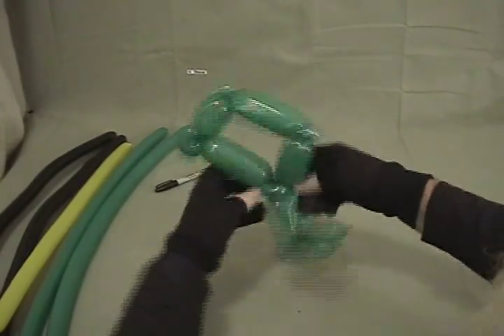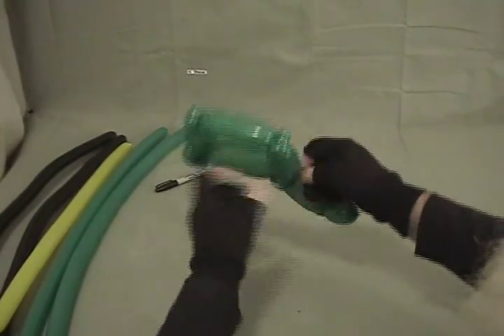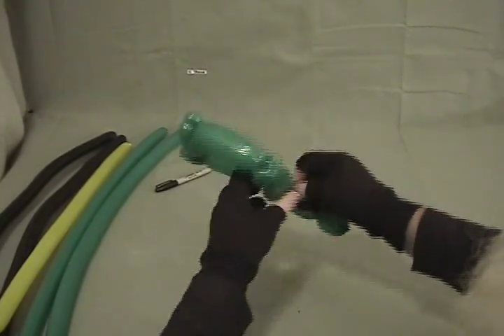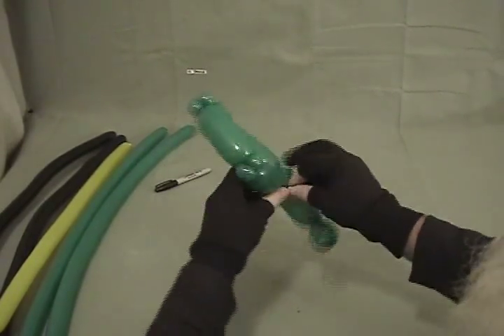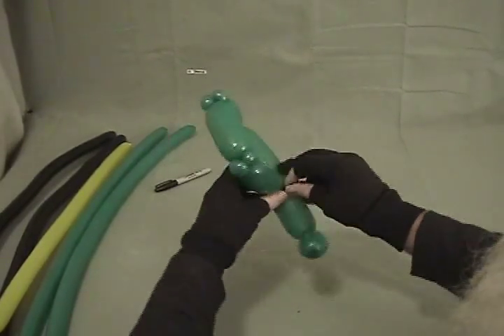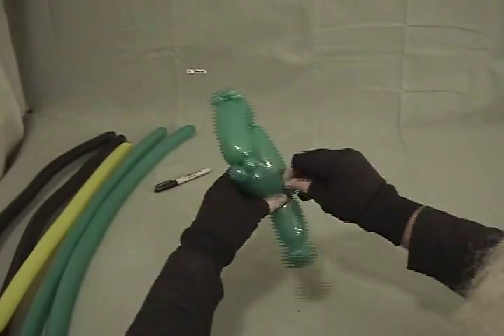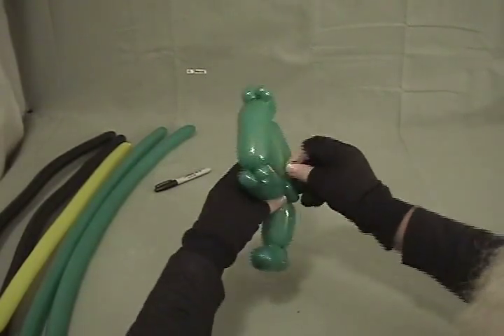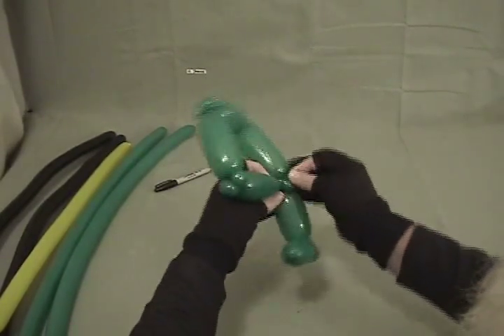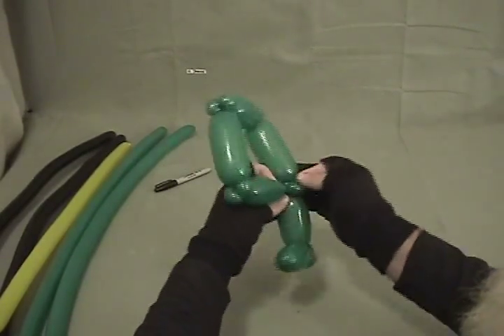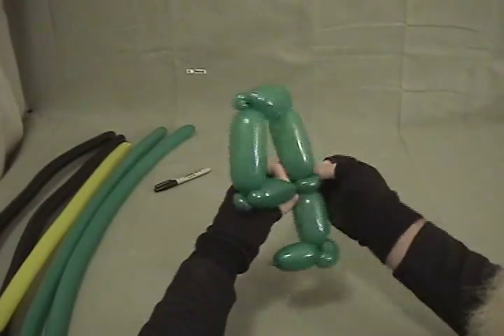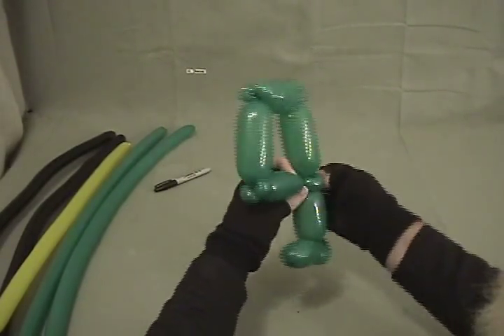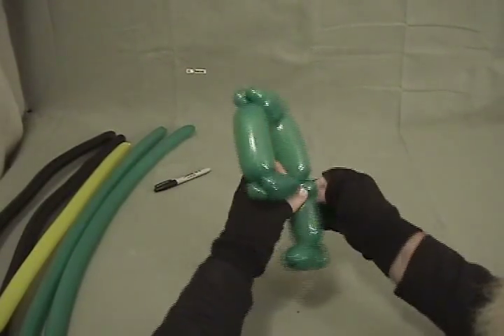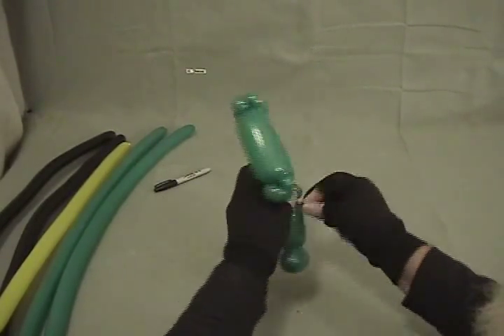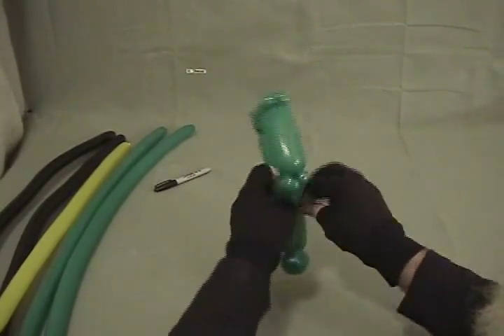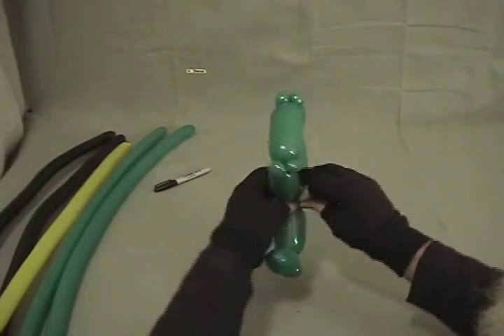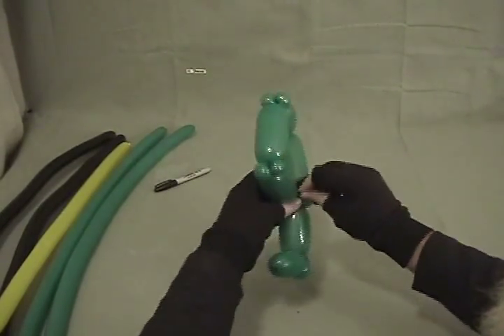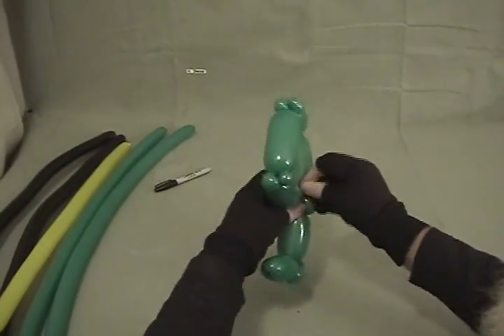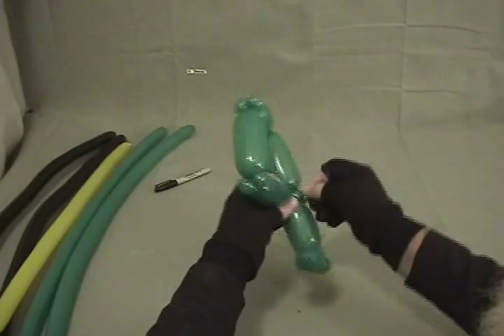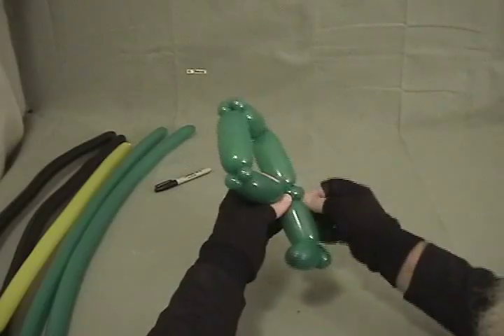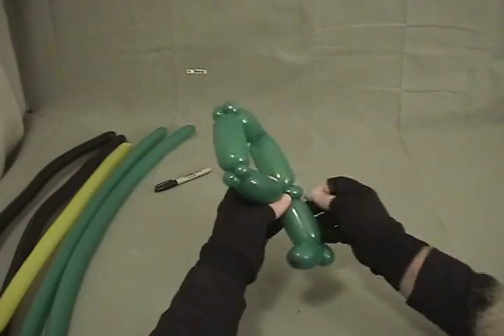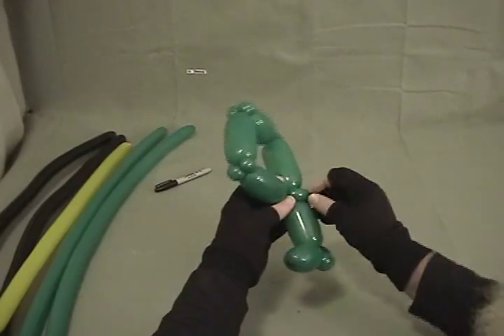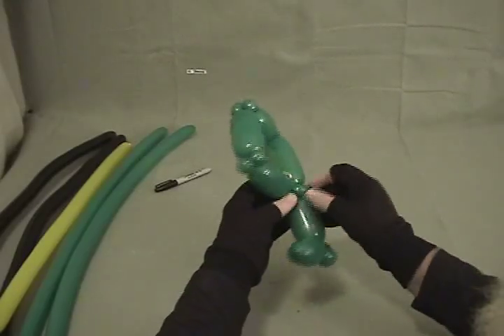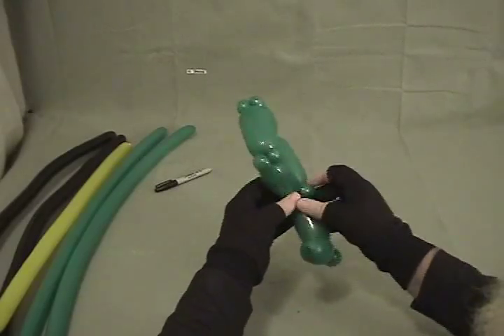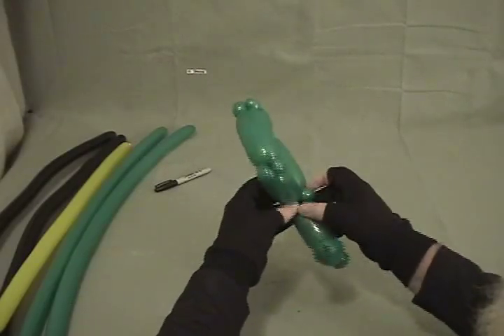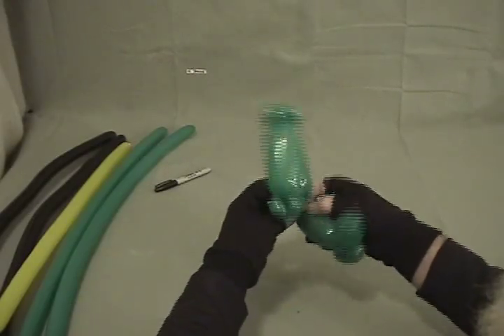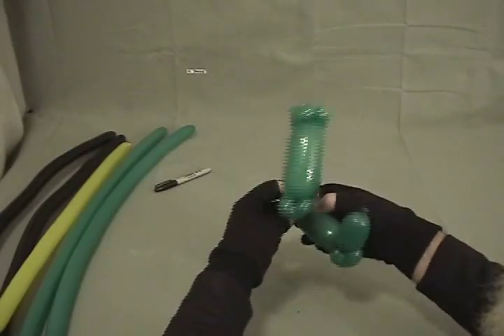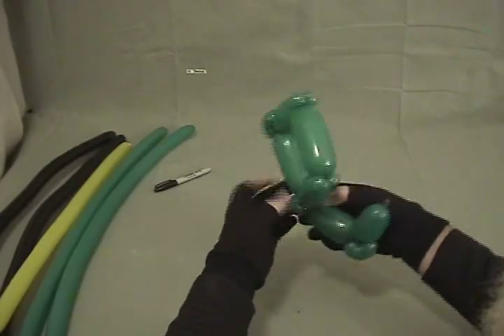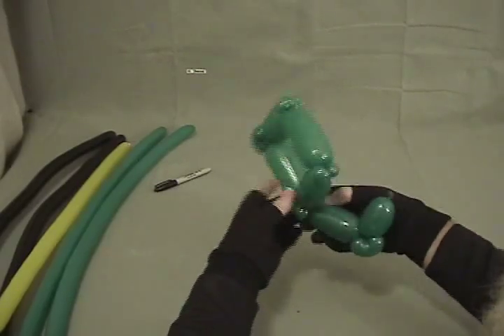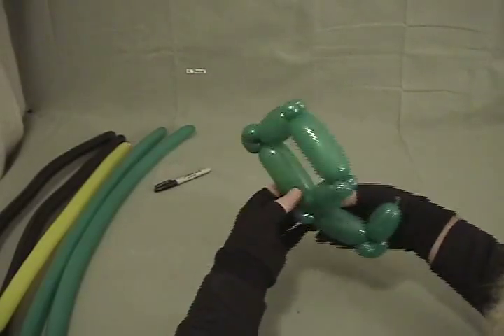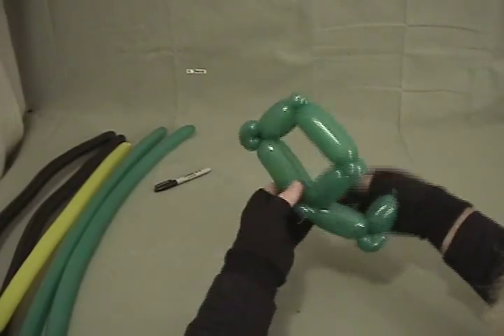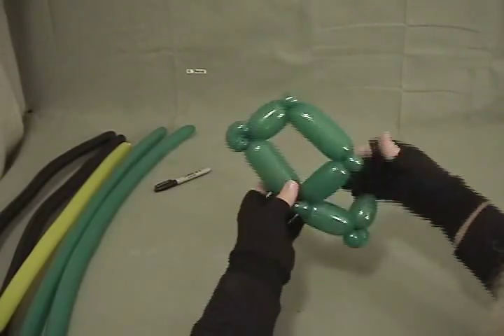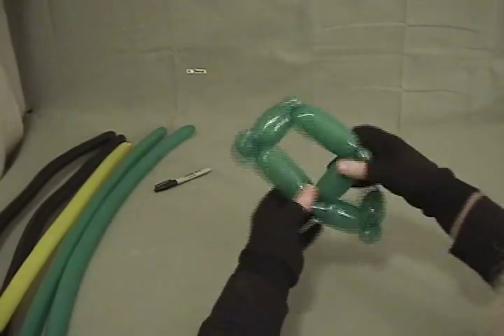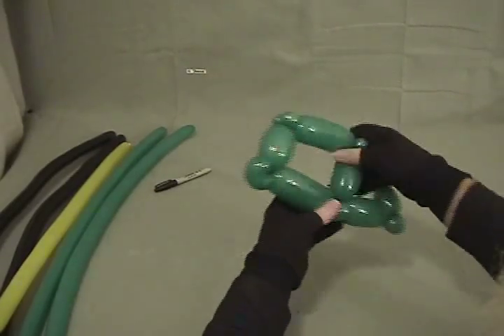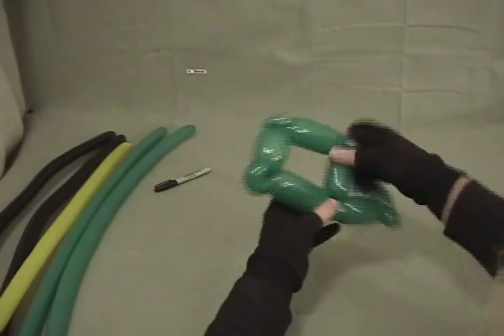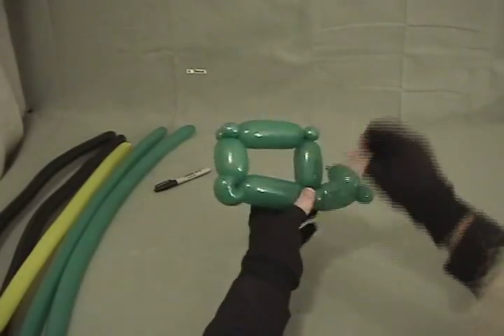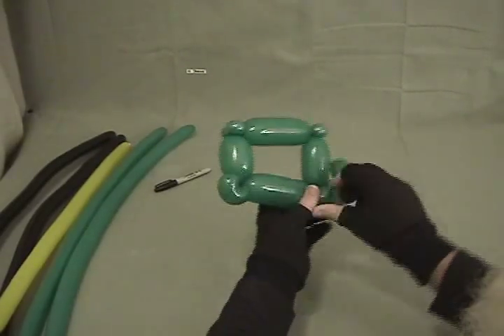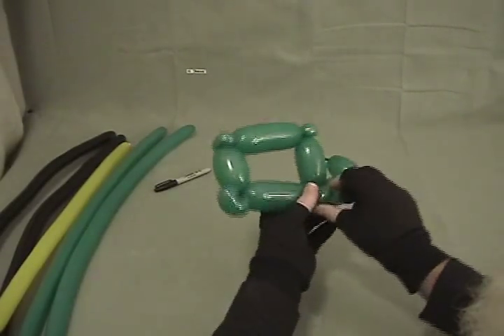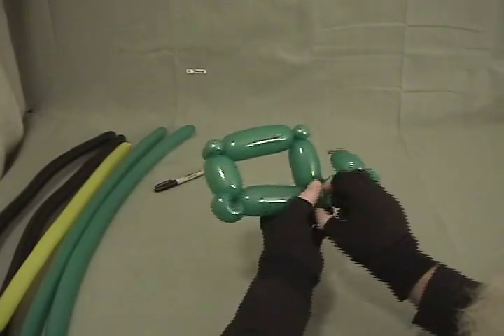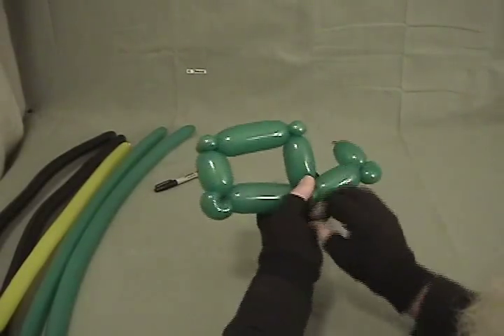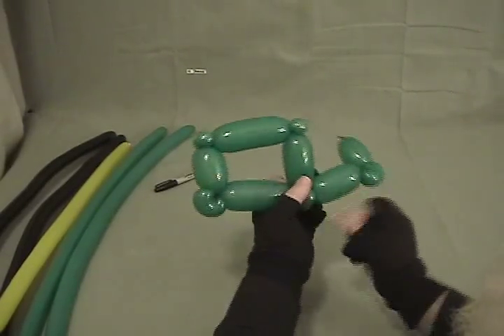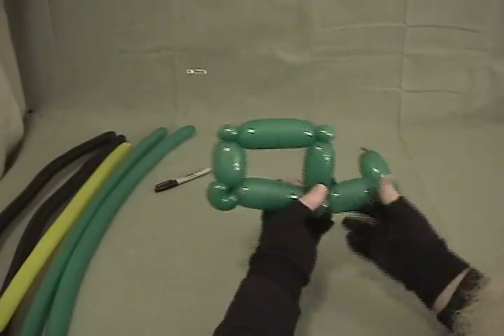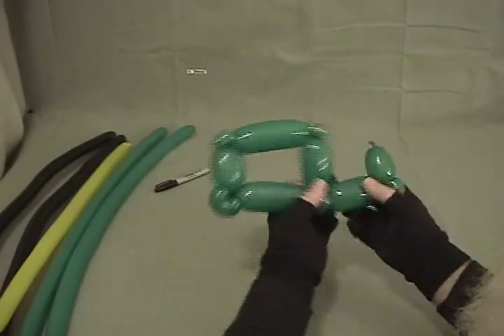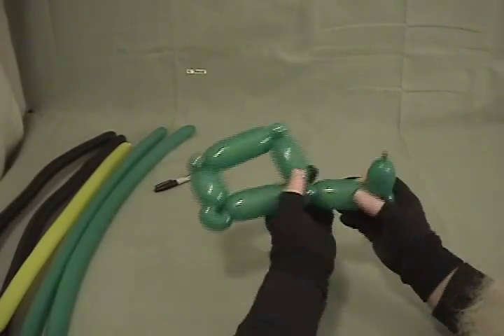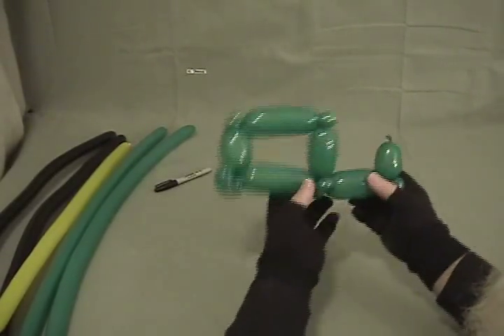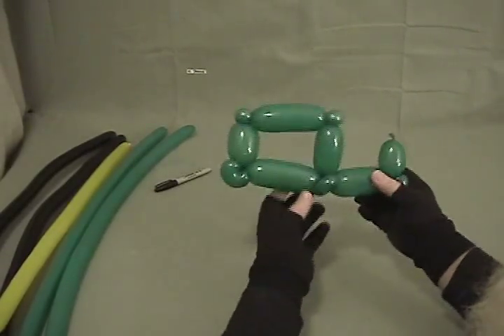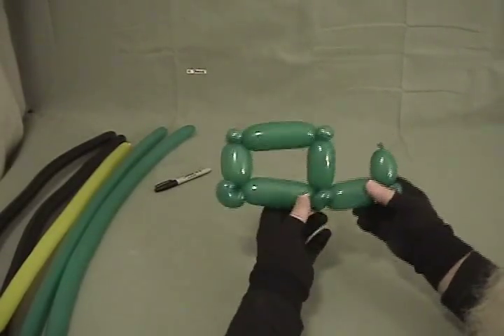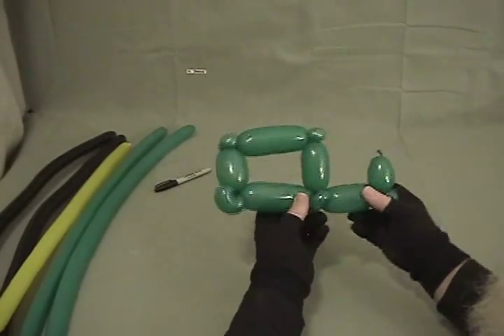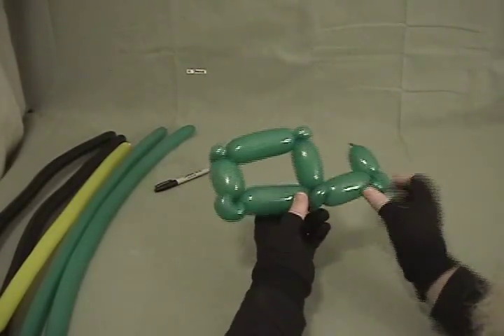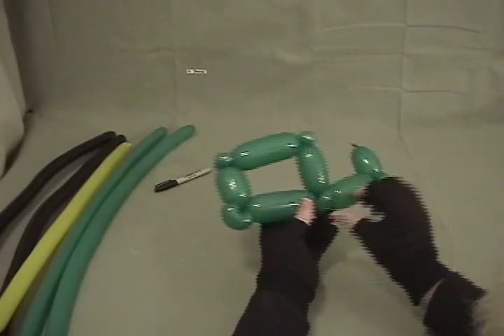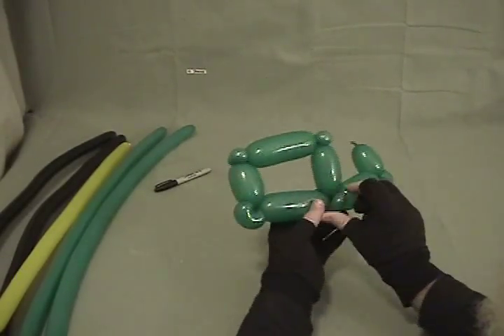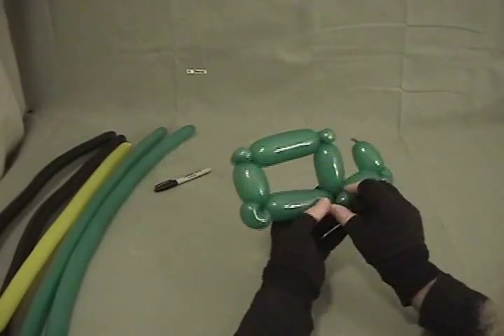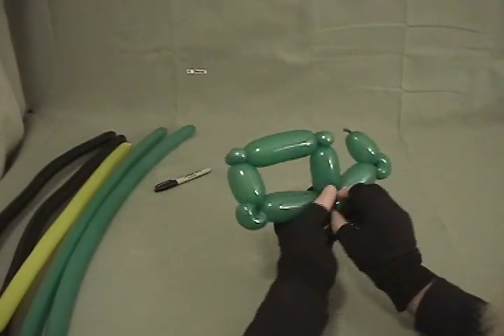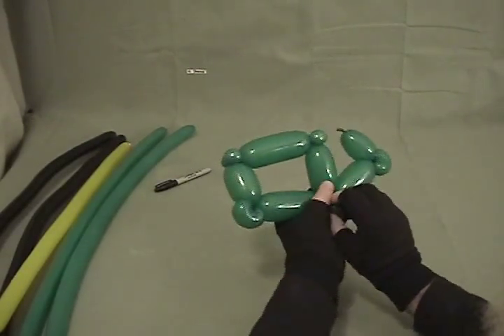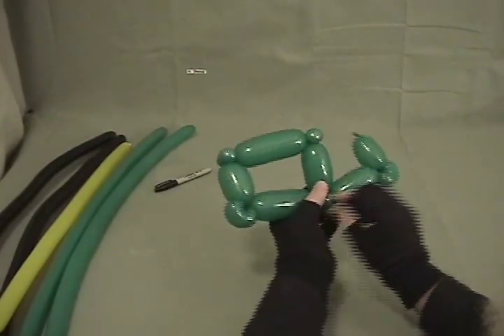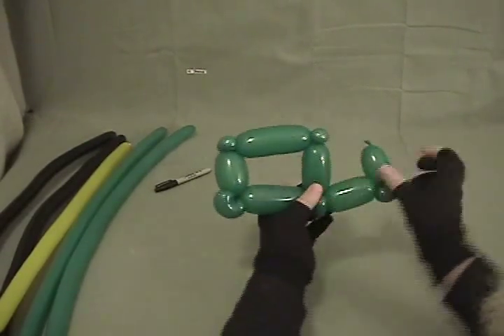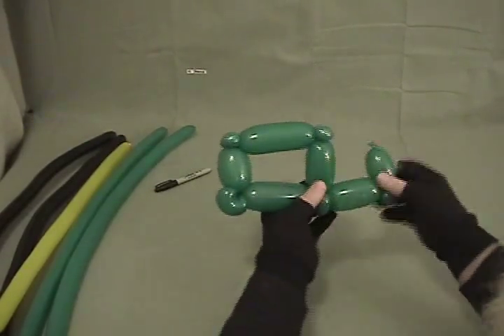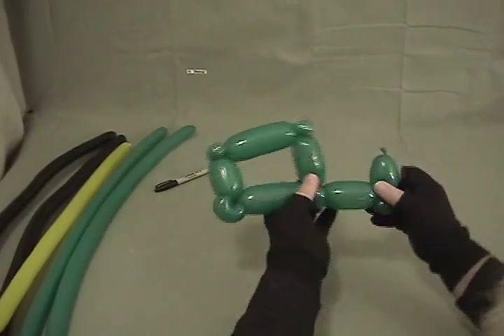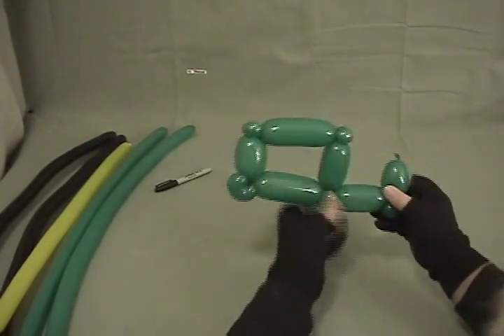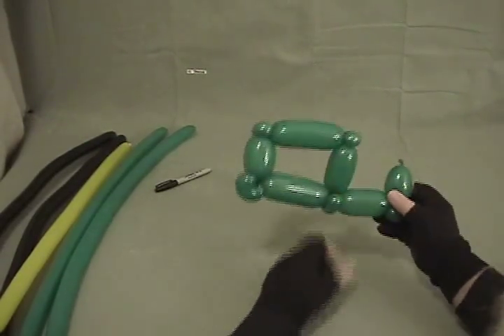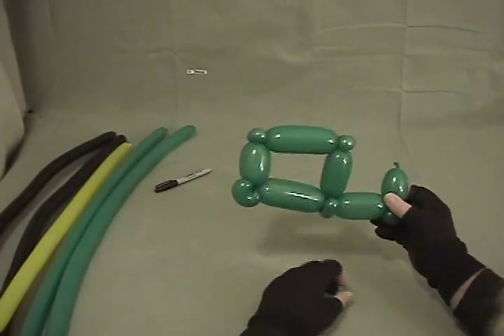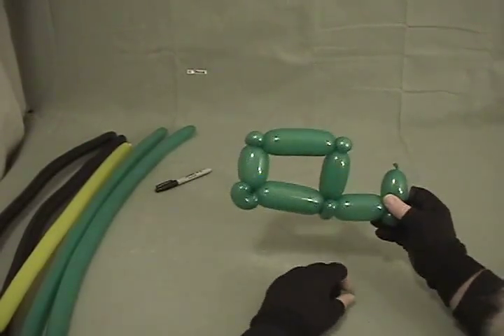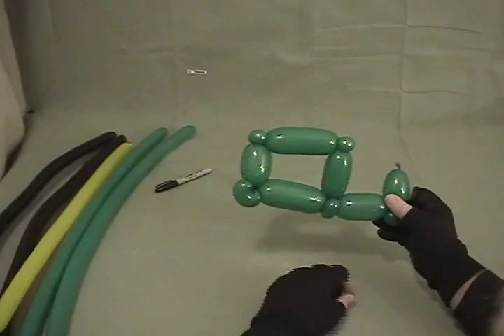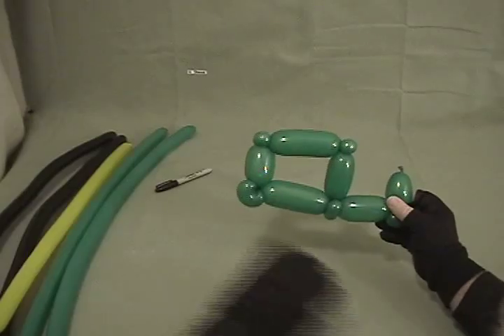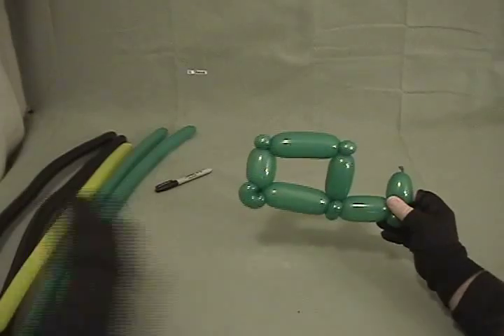Pop this excess off, twist that up right there, and that's going to be the main body of our tractor.